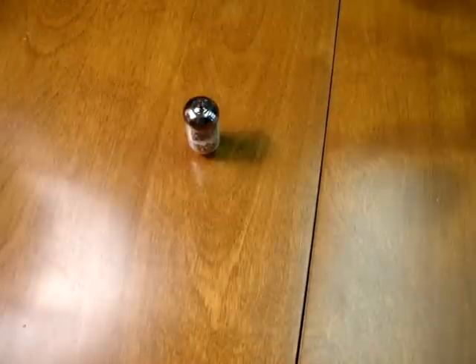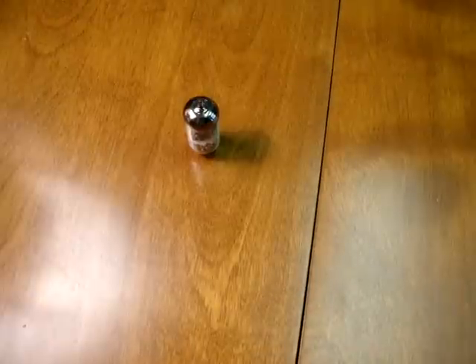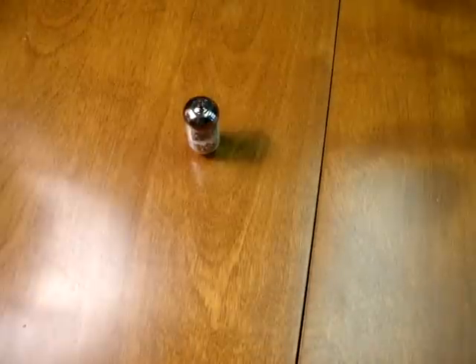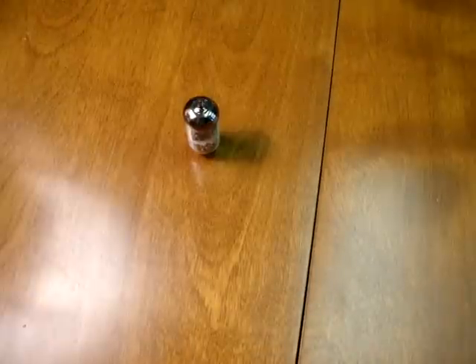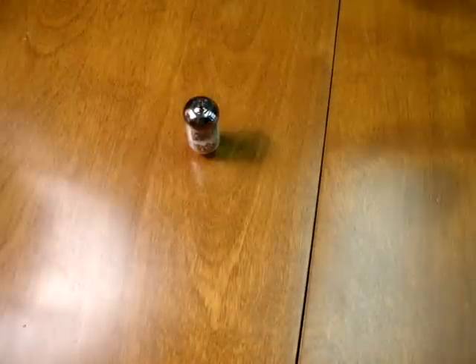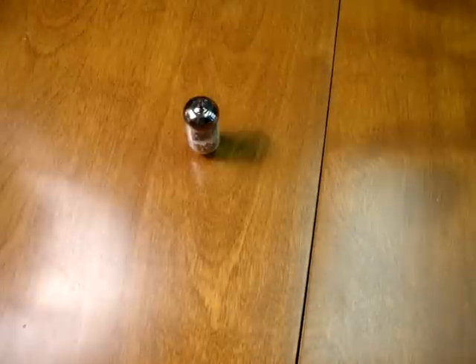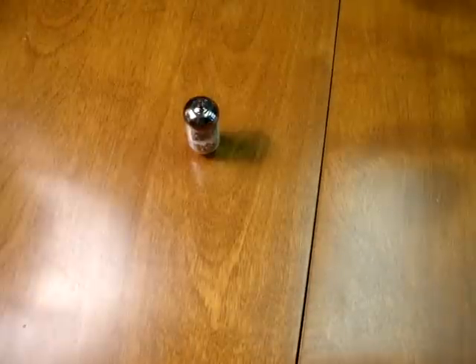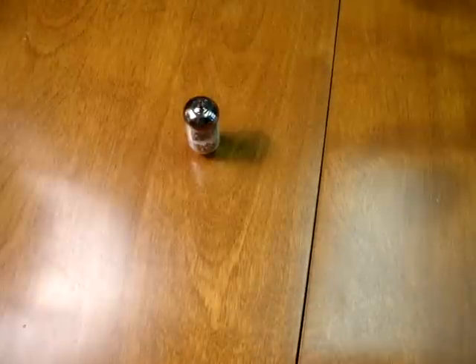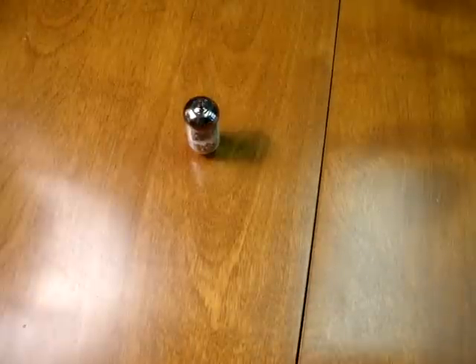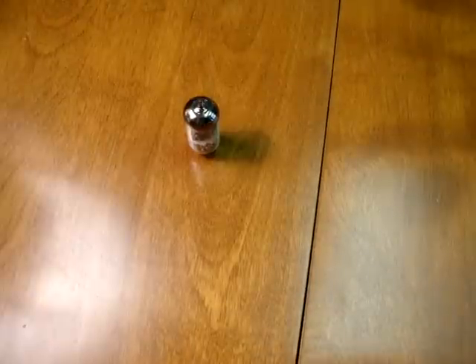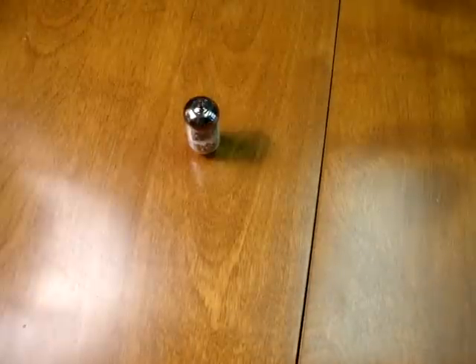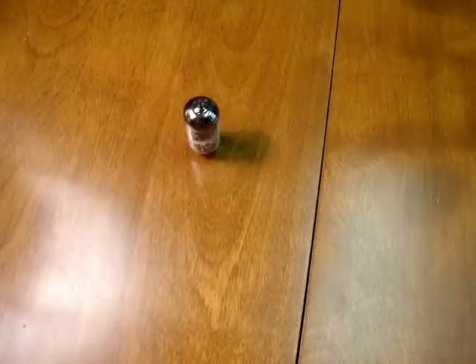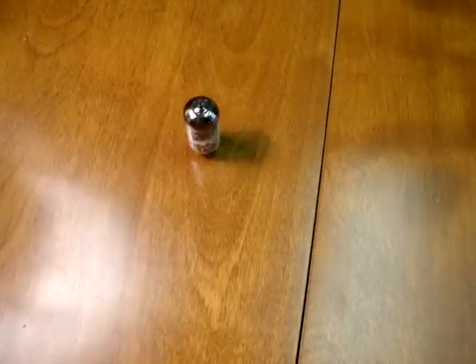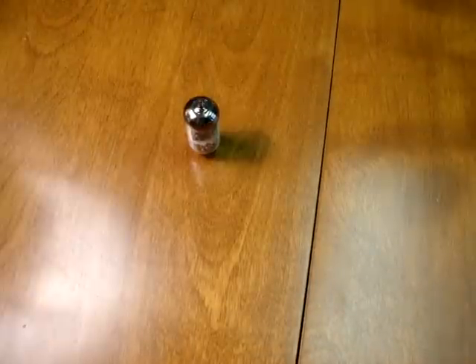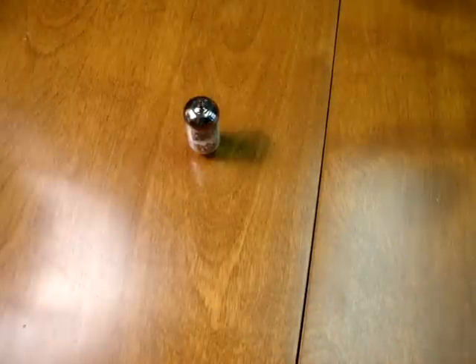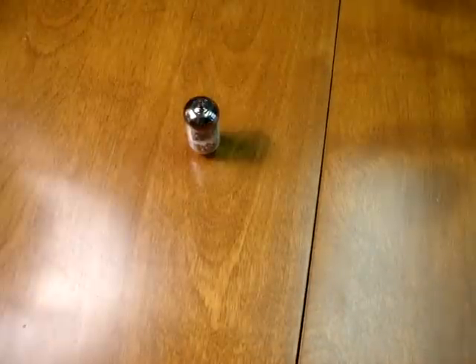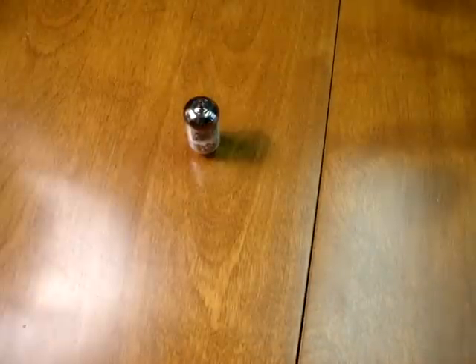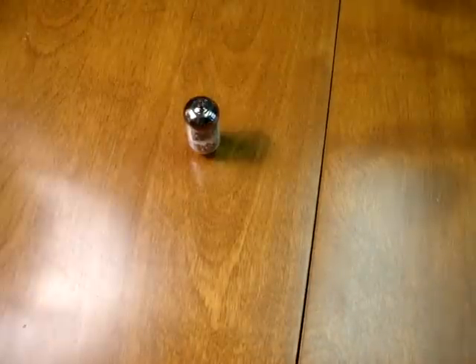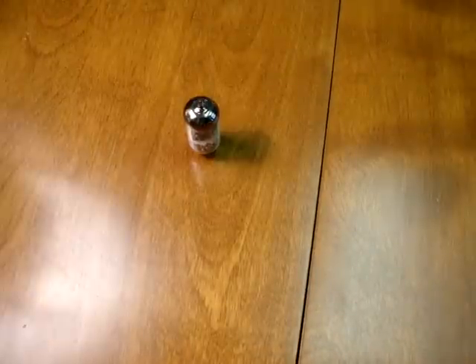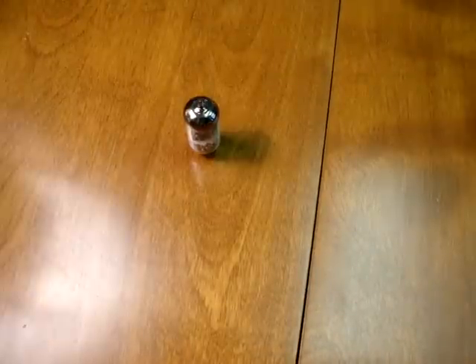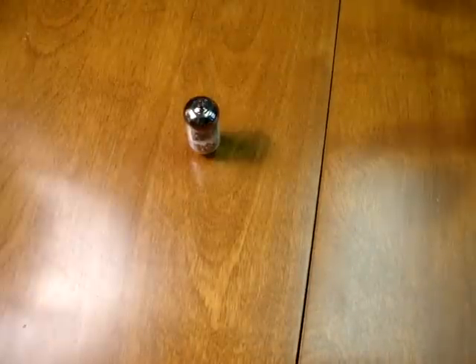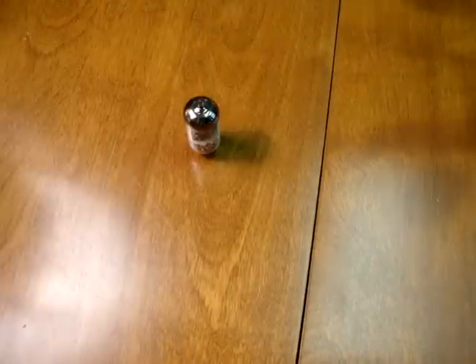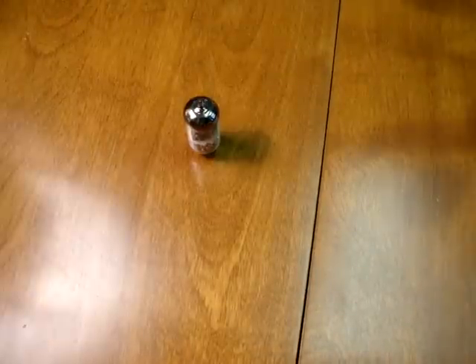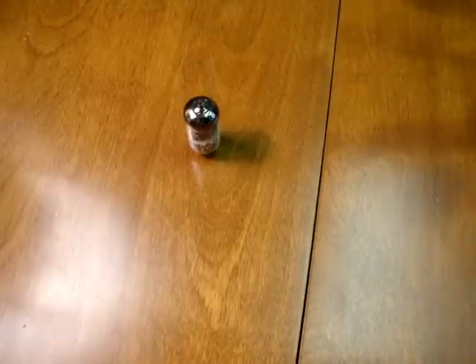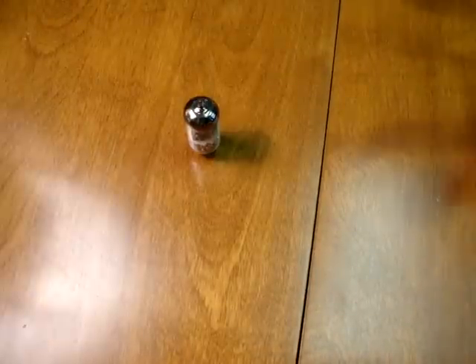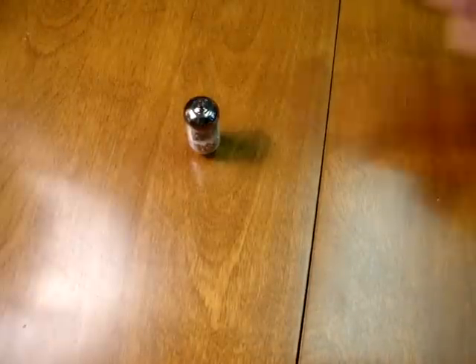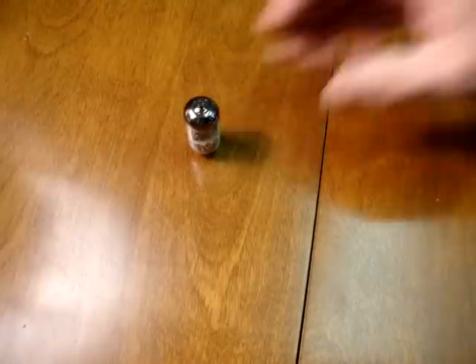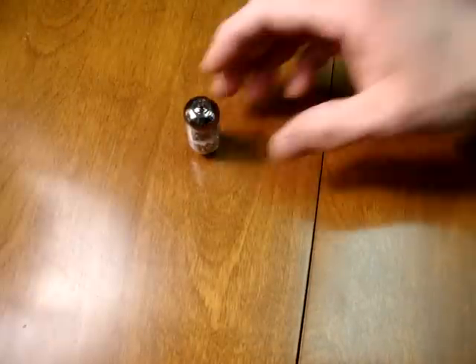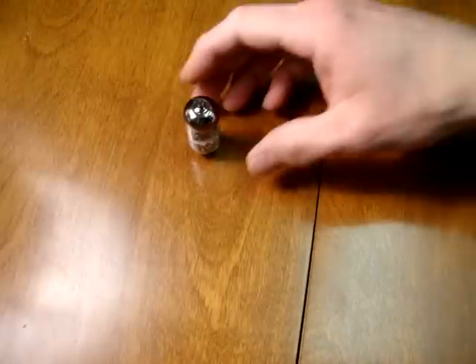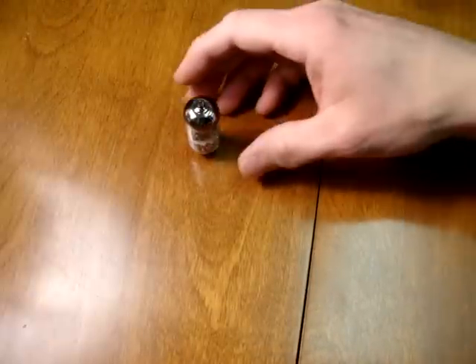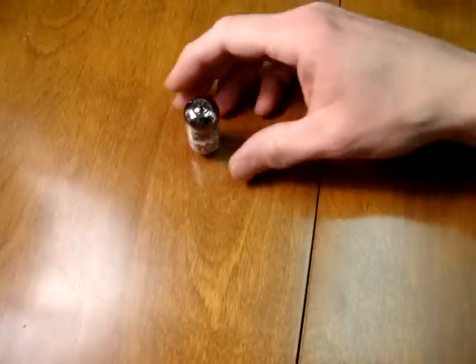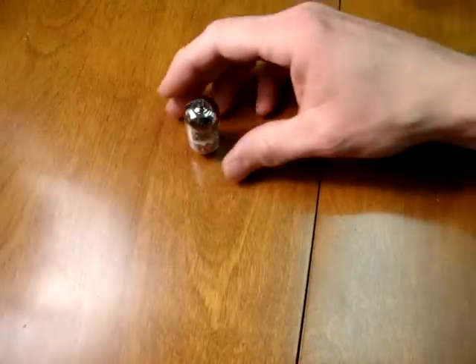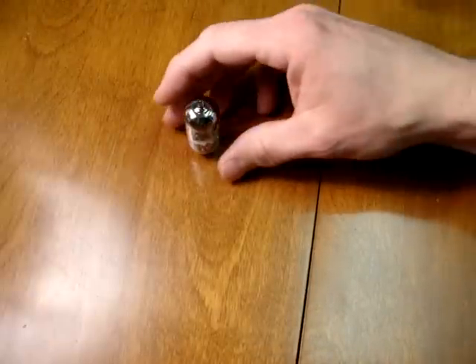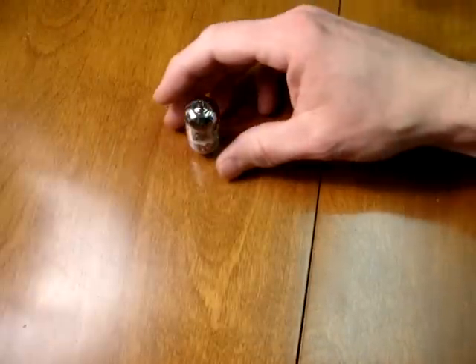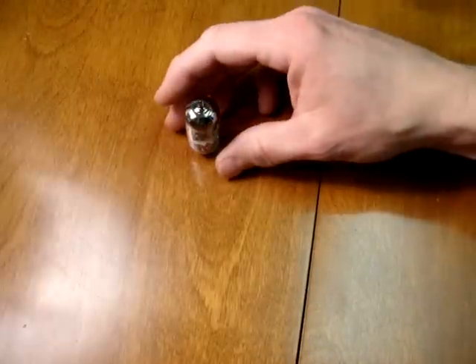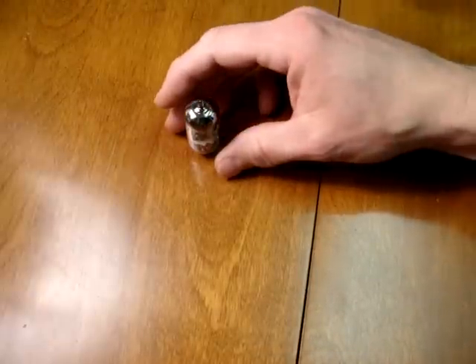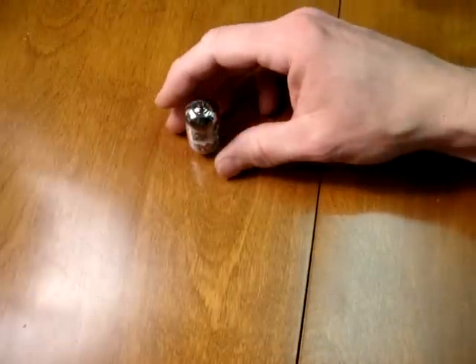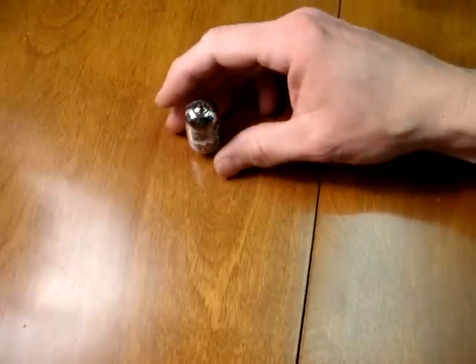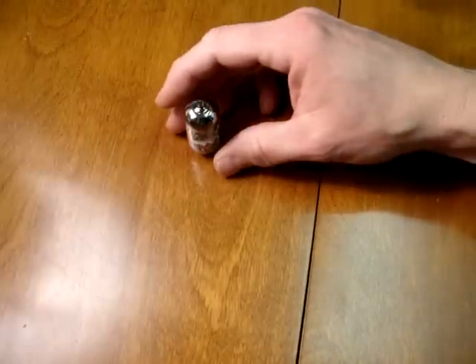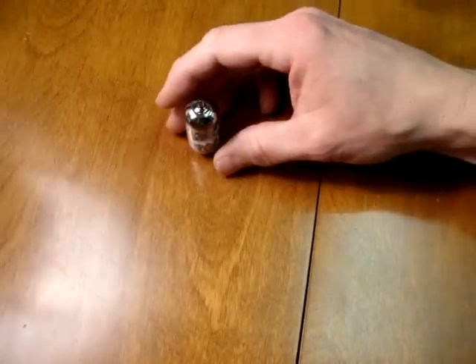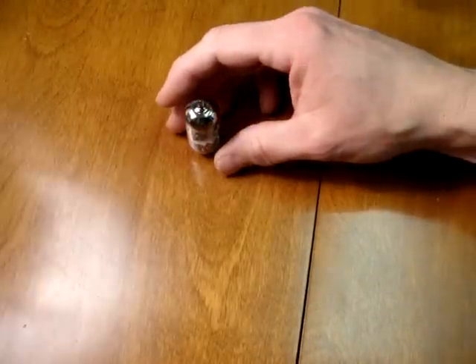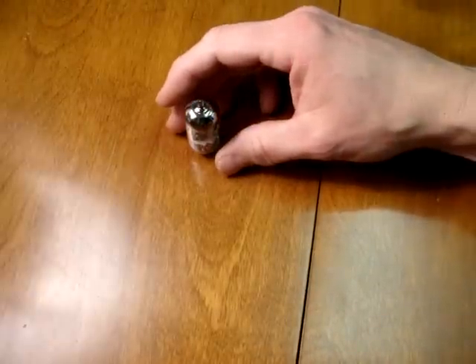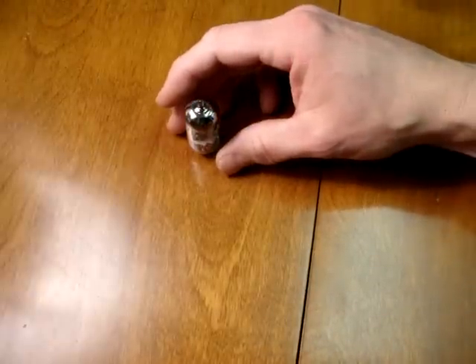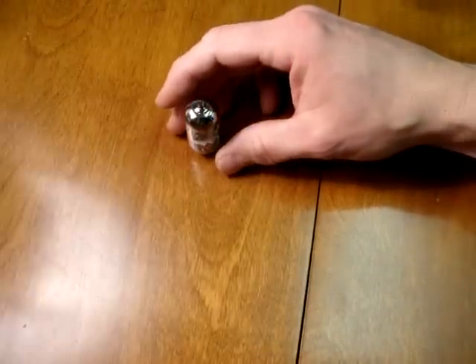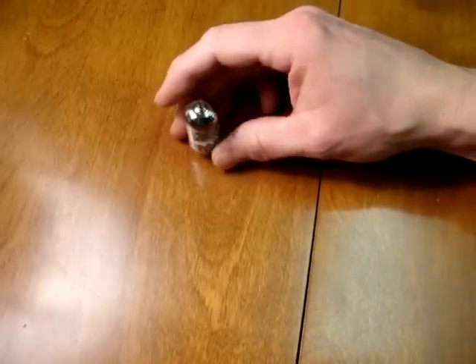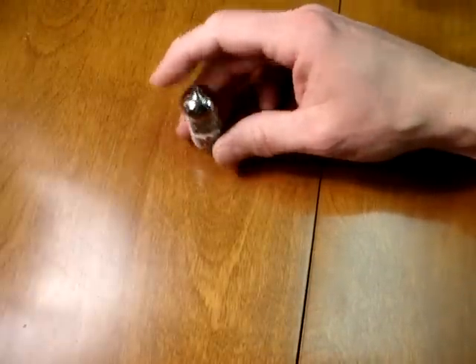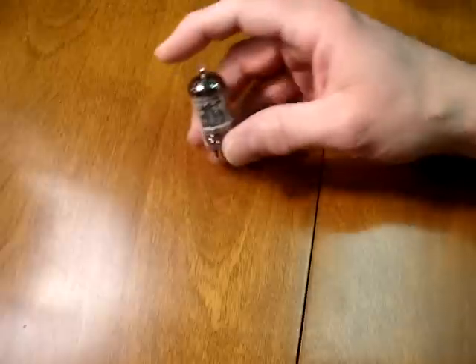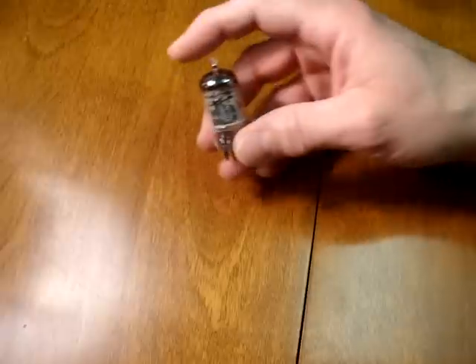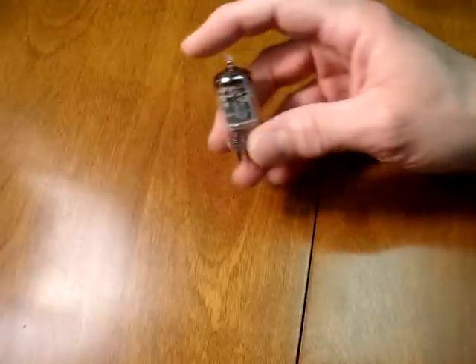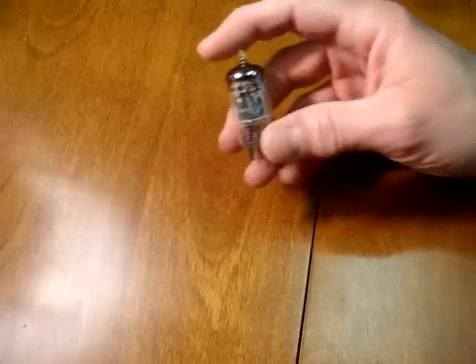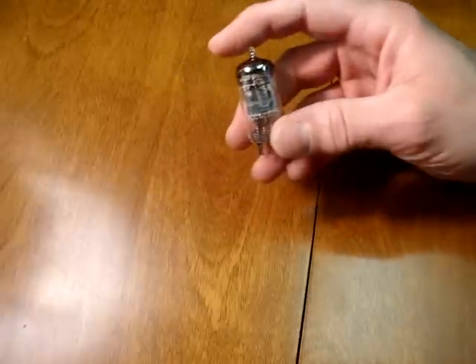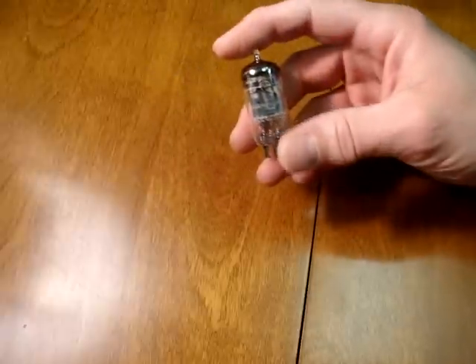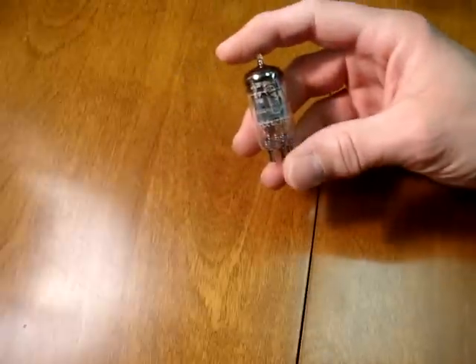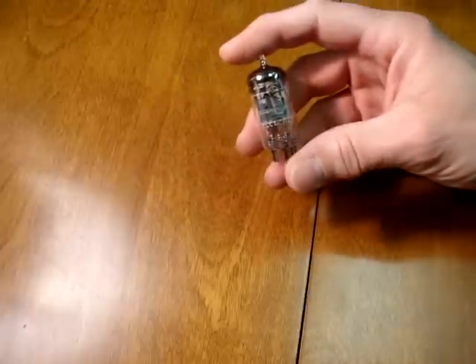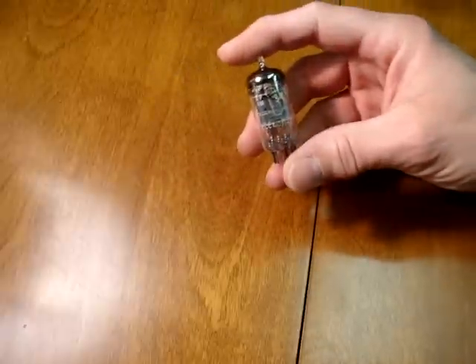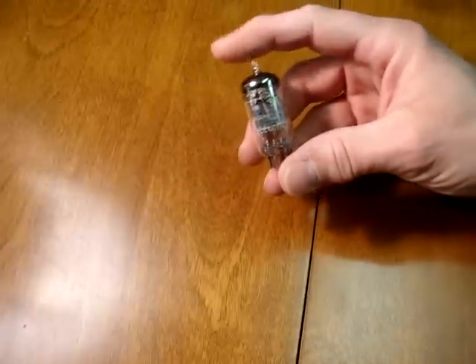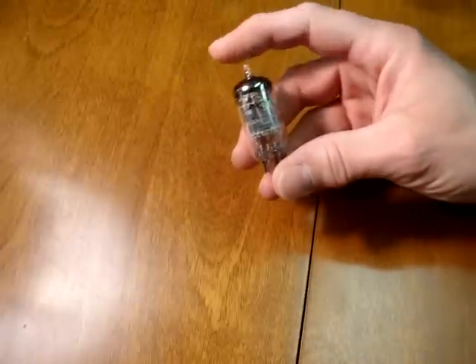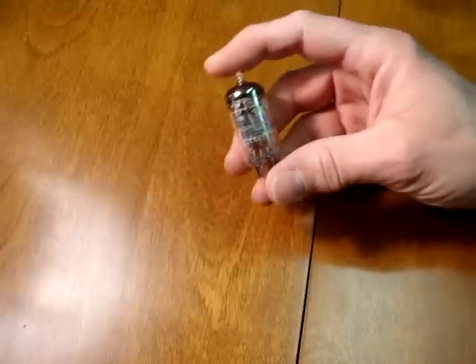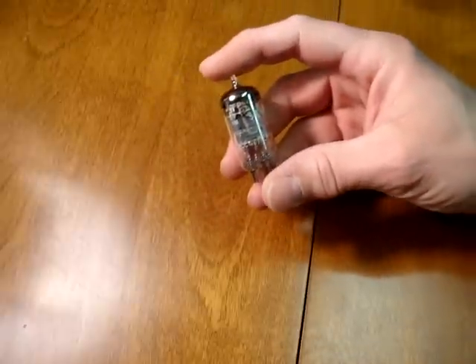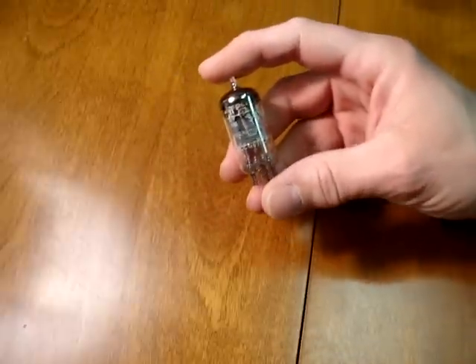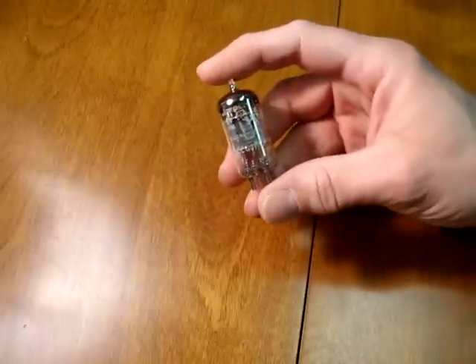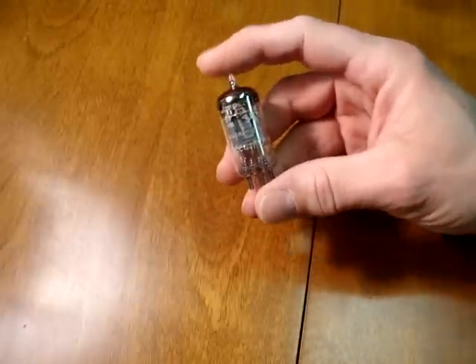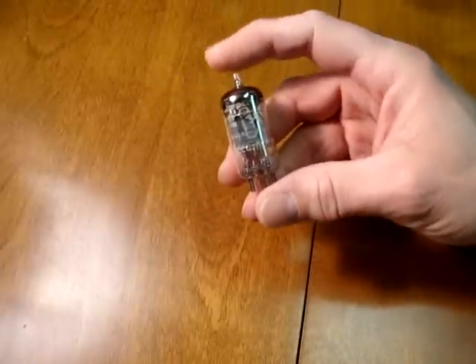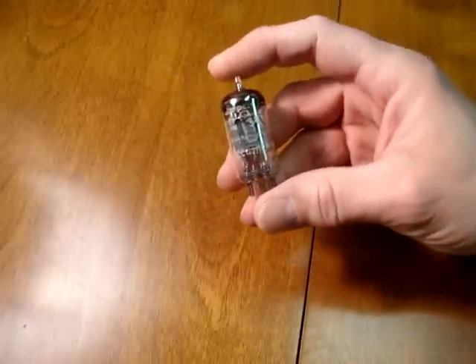Welcome to another video on Audiotubes.com to explain some rare tubes to you. Today we're covering the 12AX7.